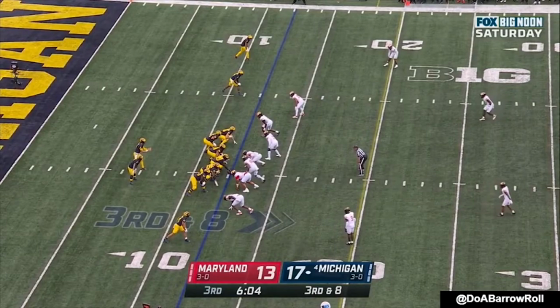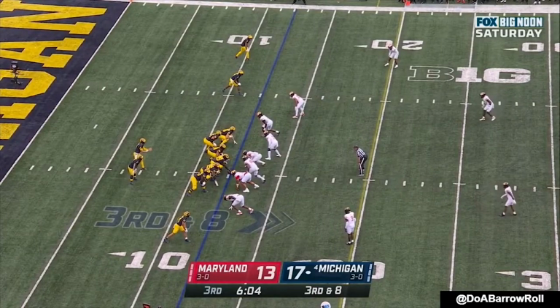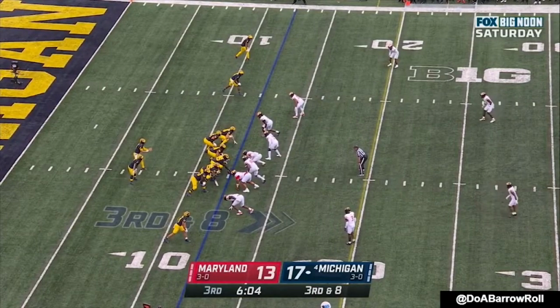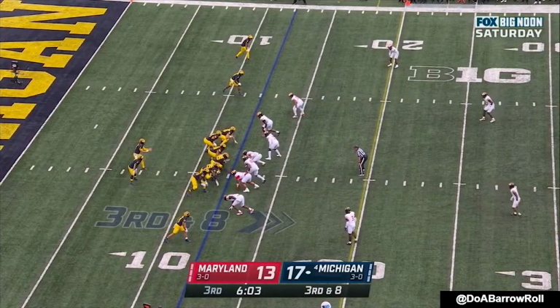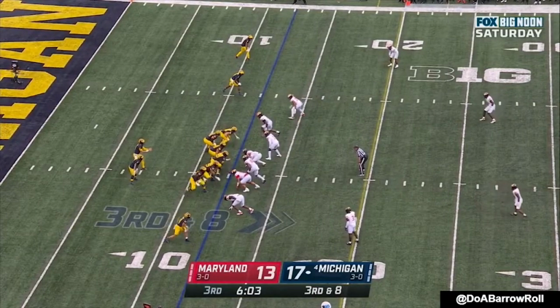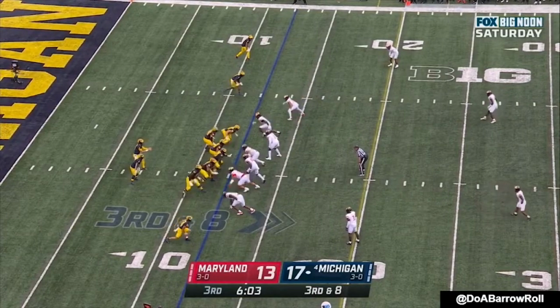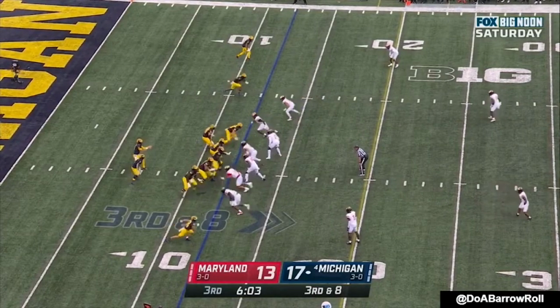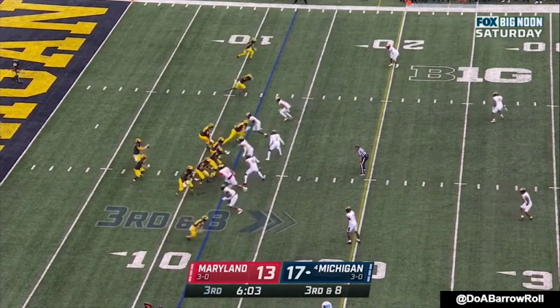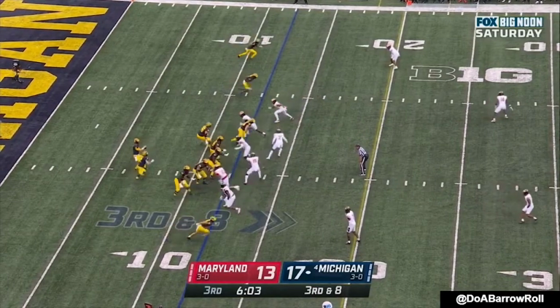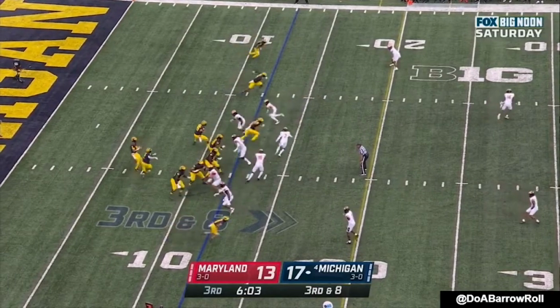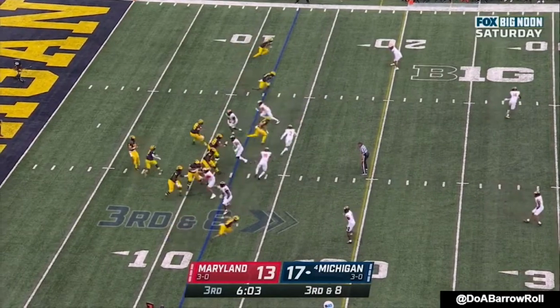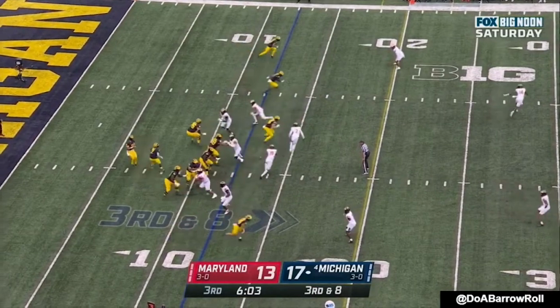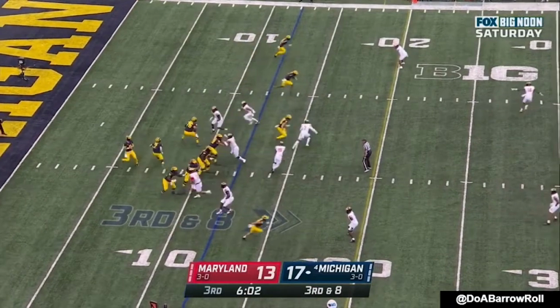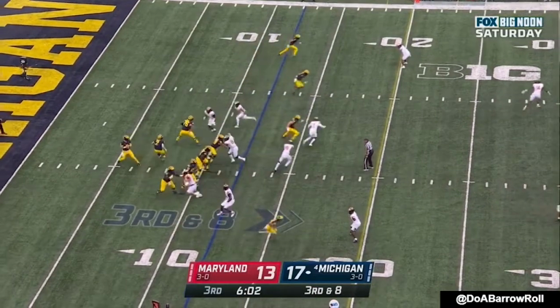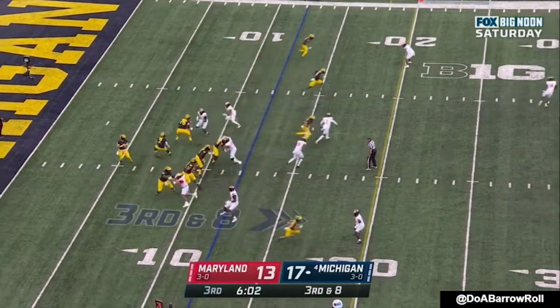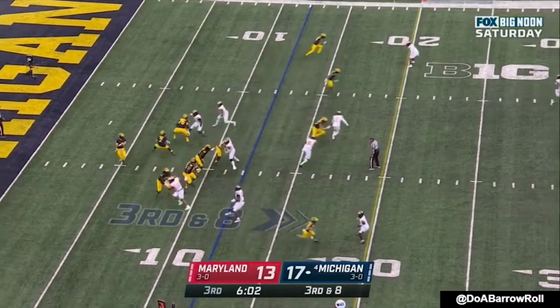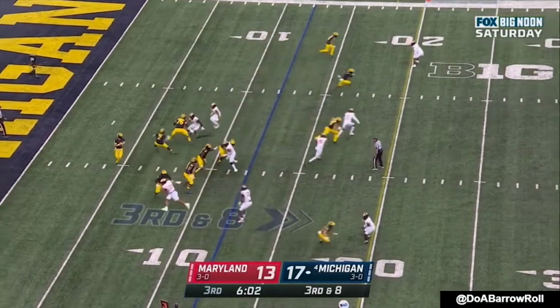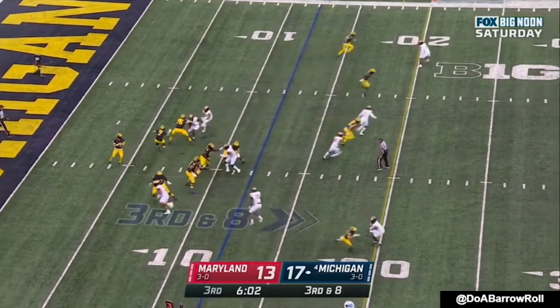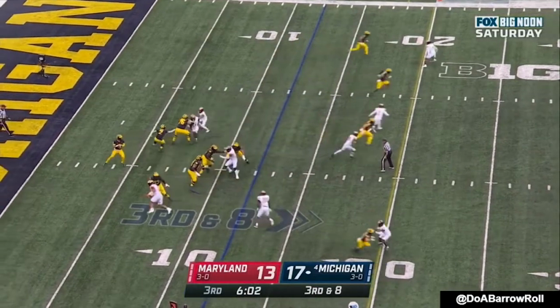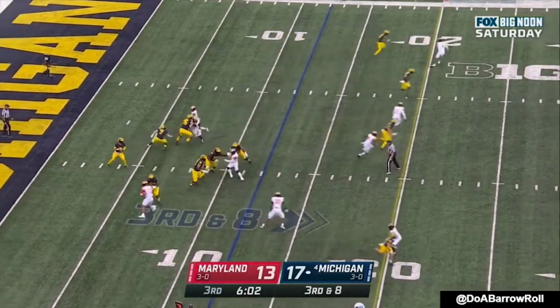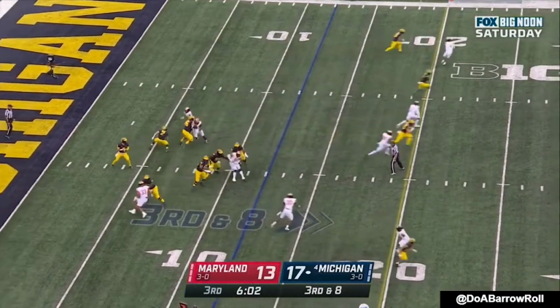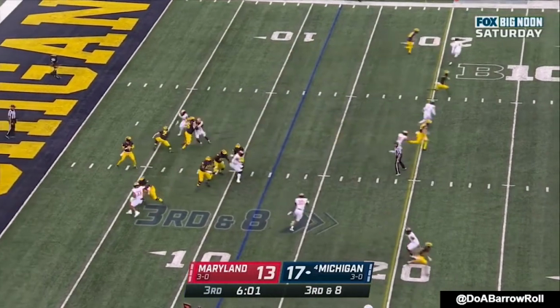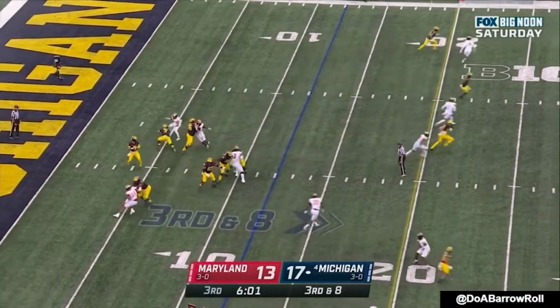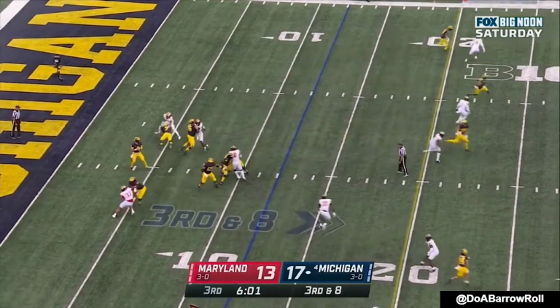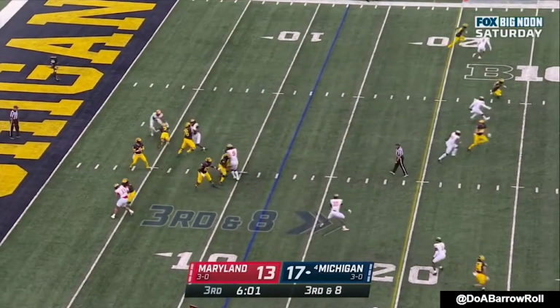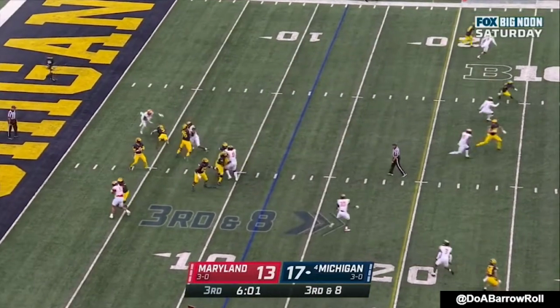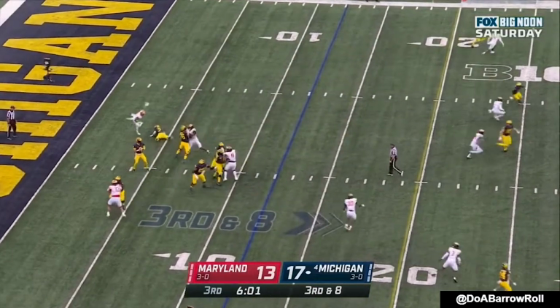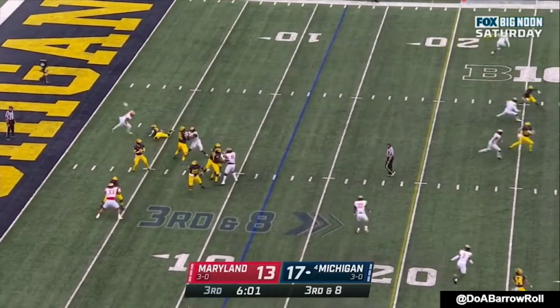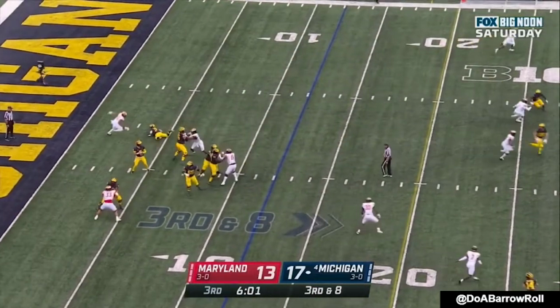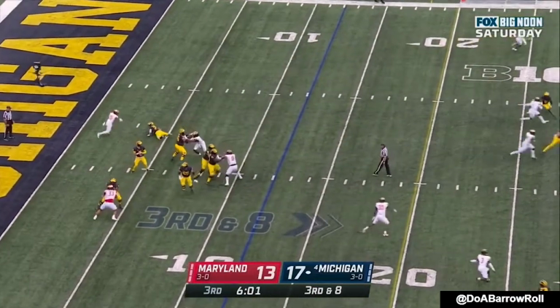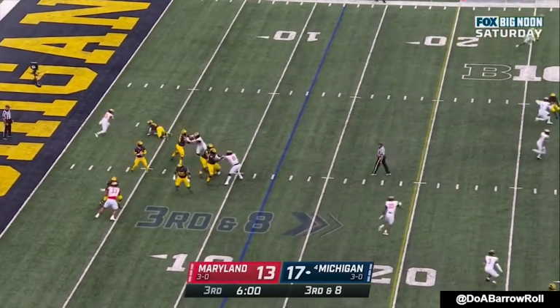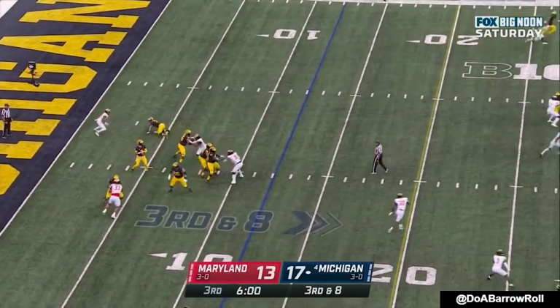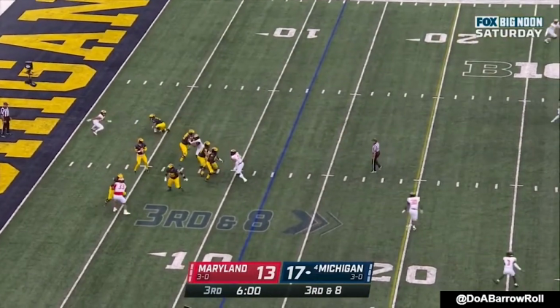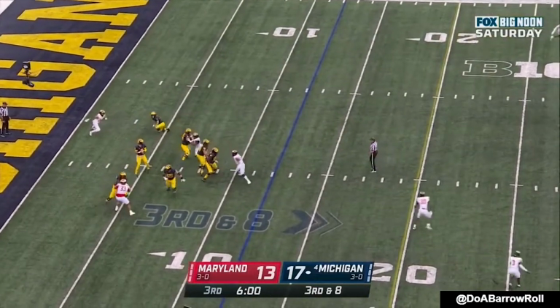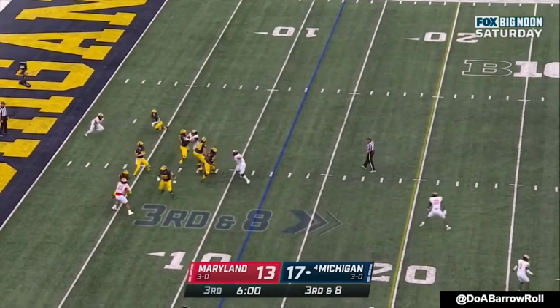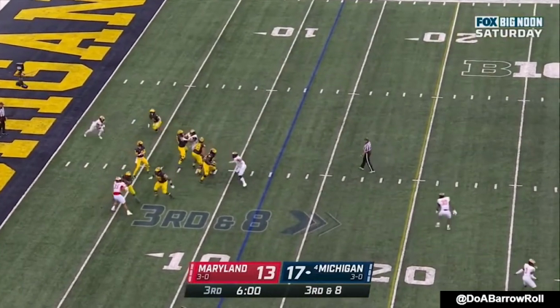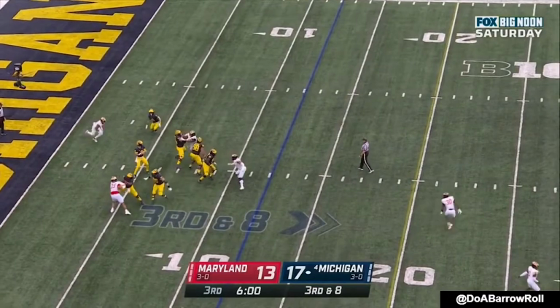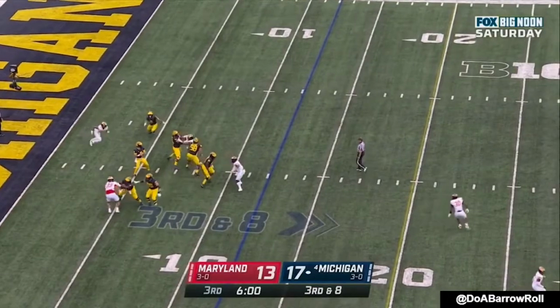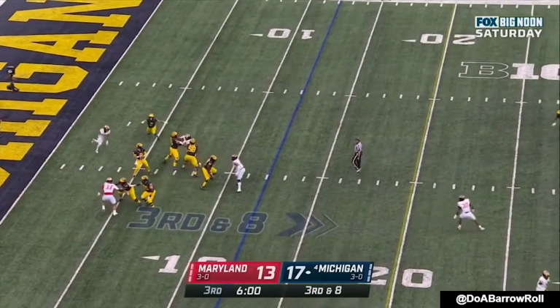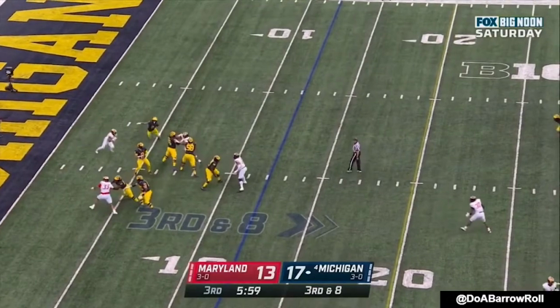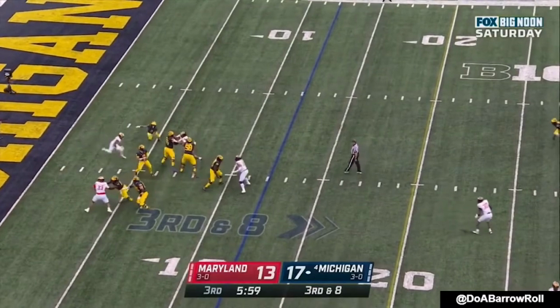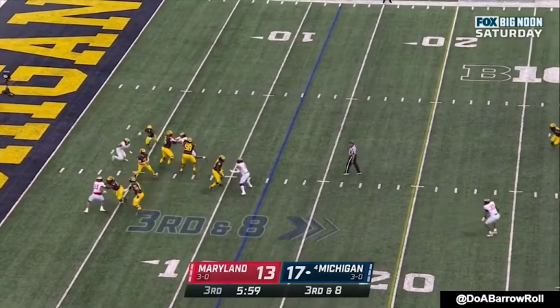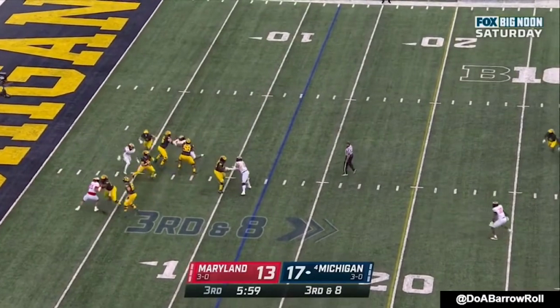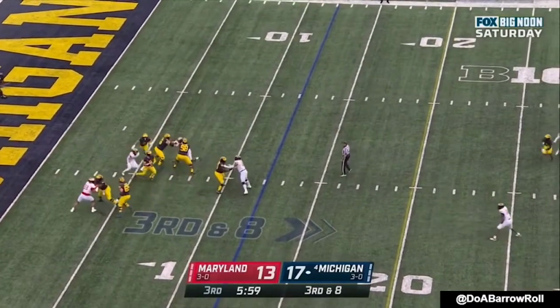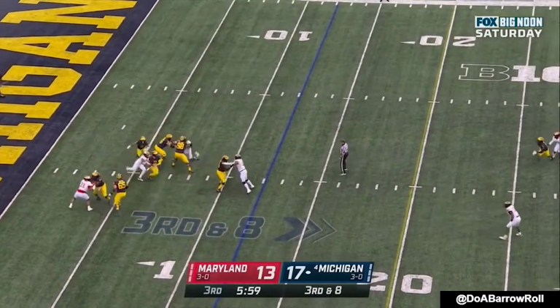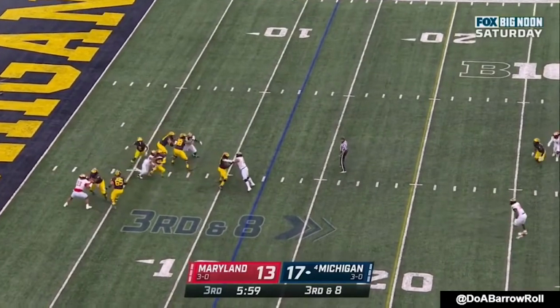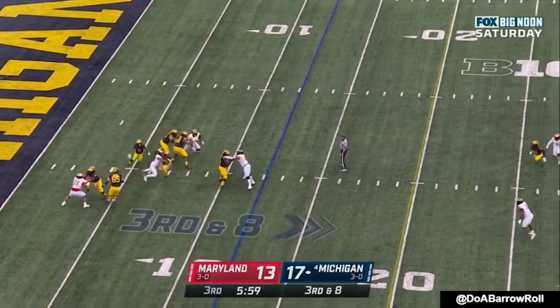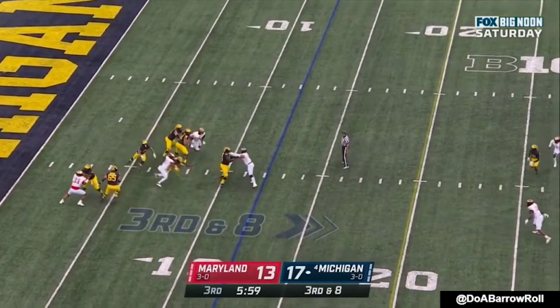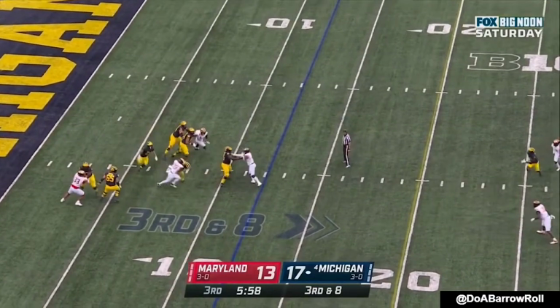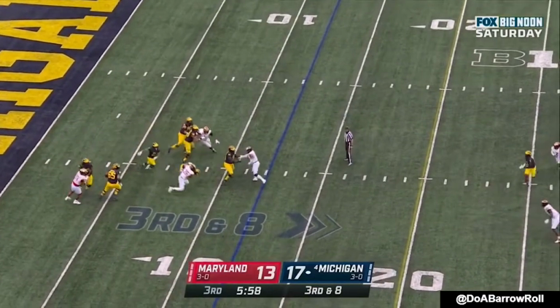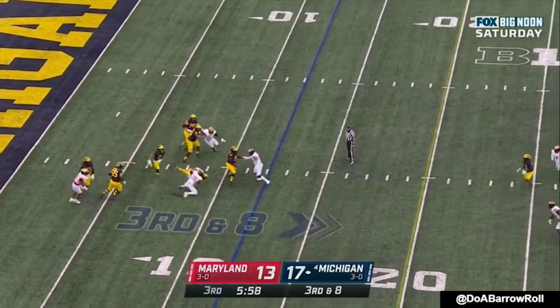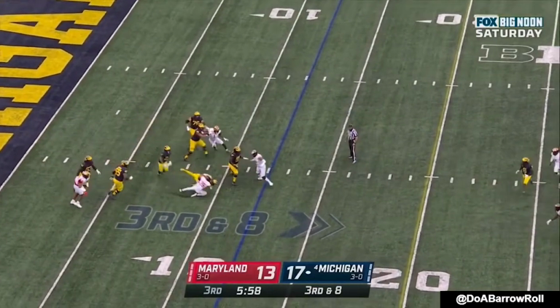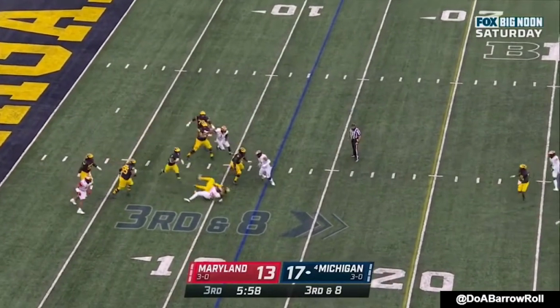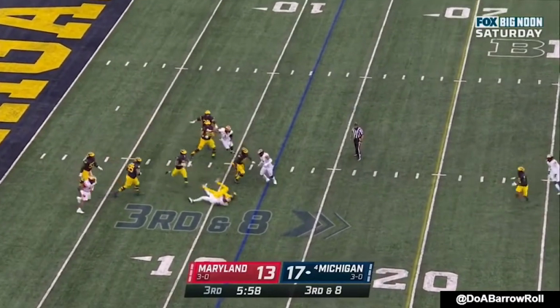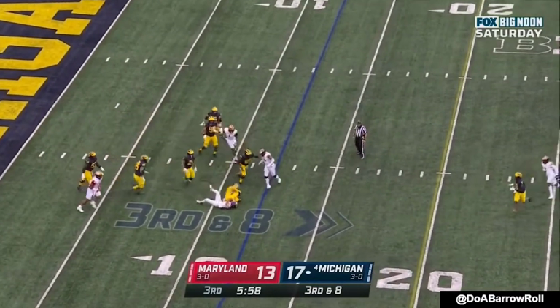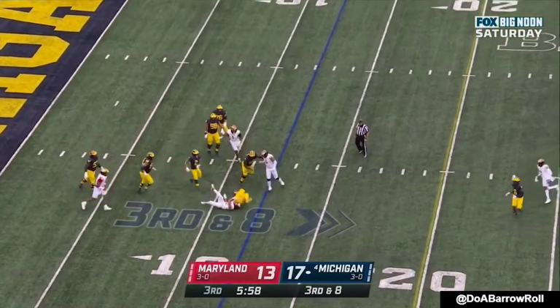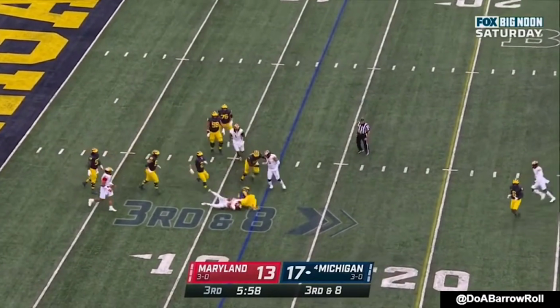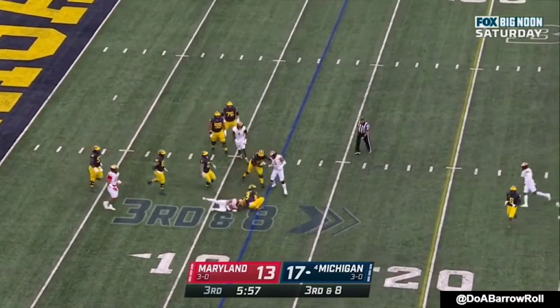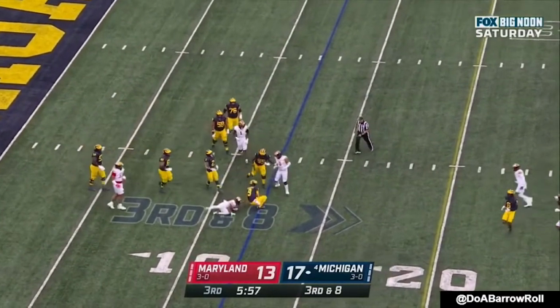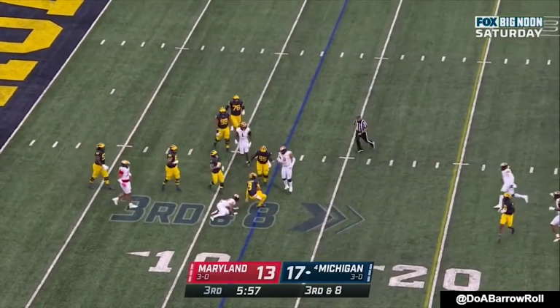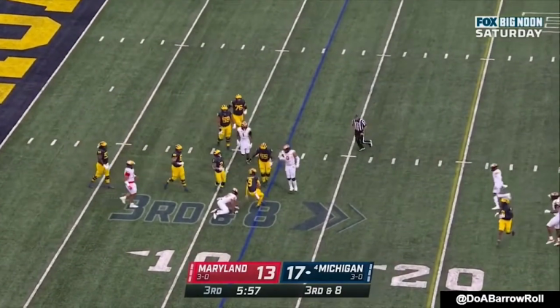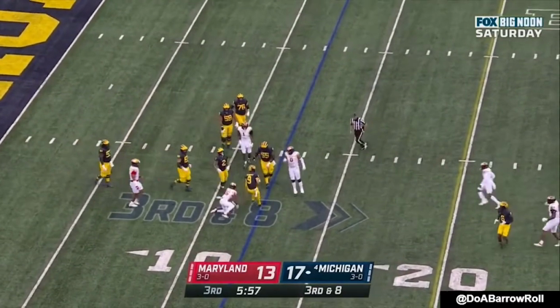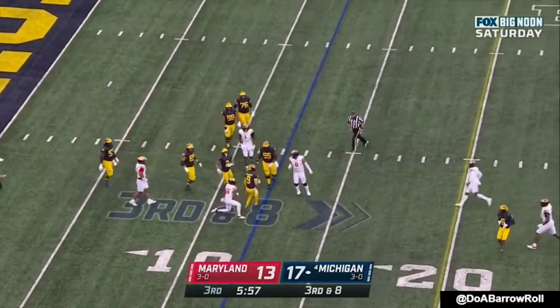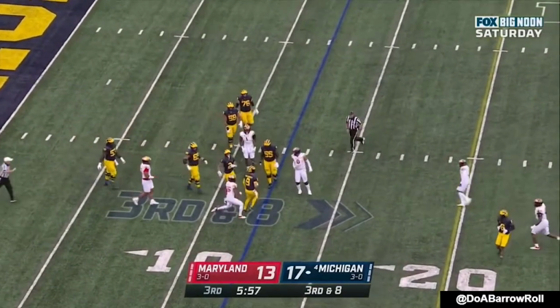Passing situation. McCarthy looking — nobody. McCarthy — and he's sacked.